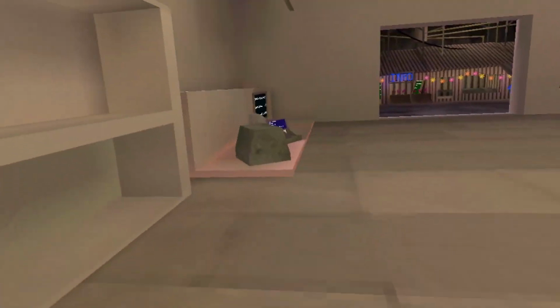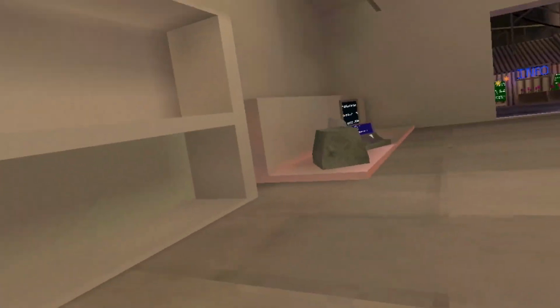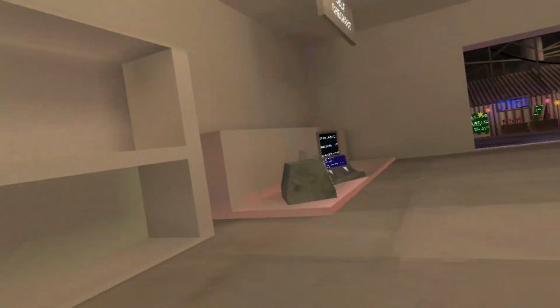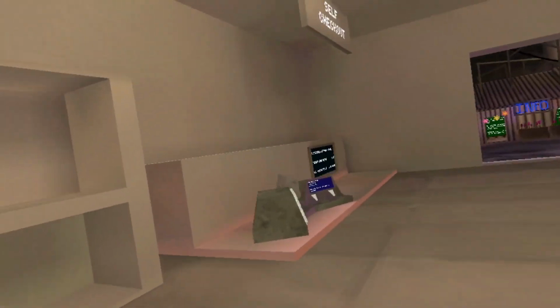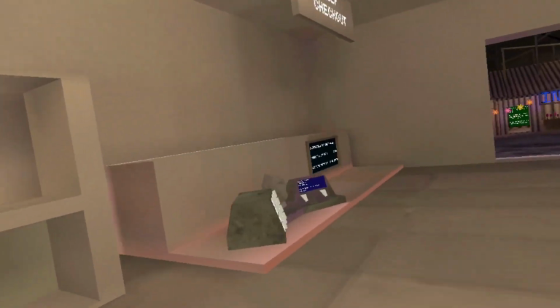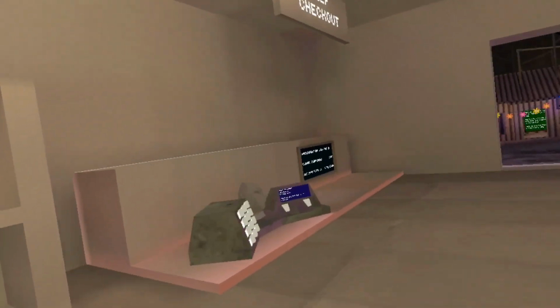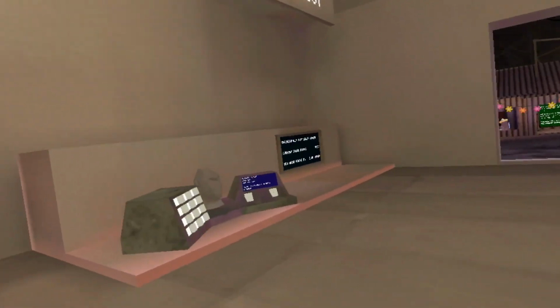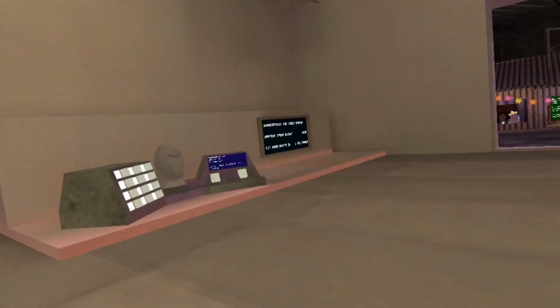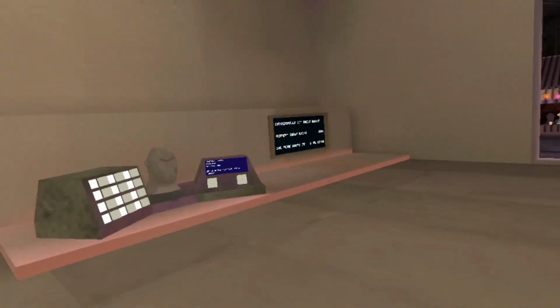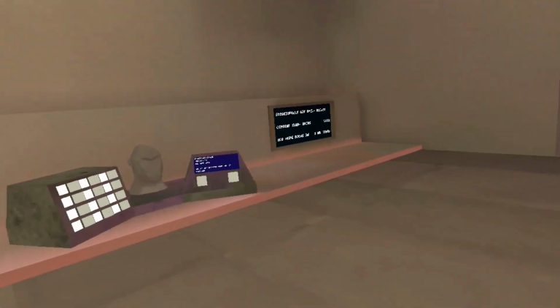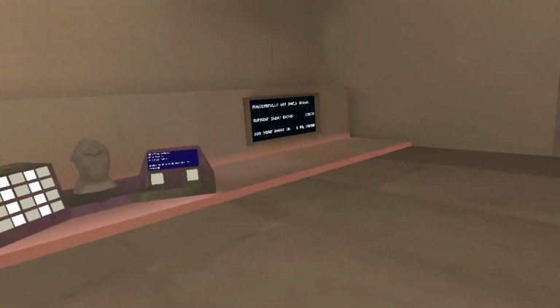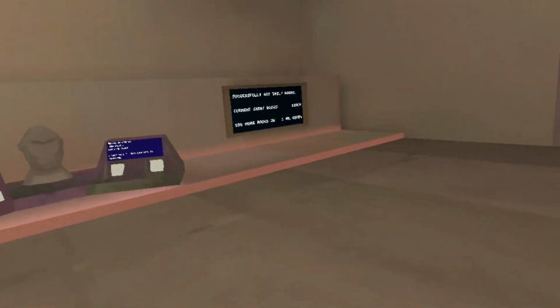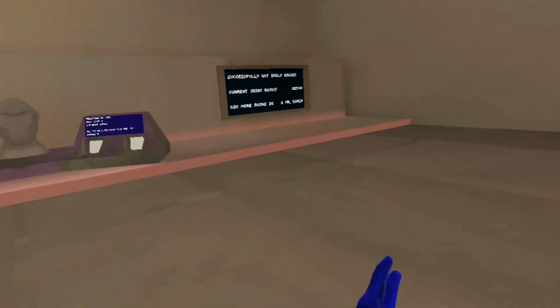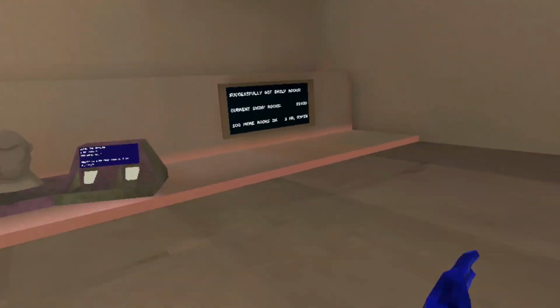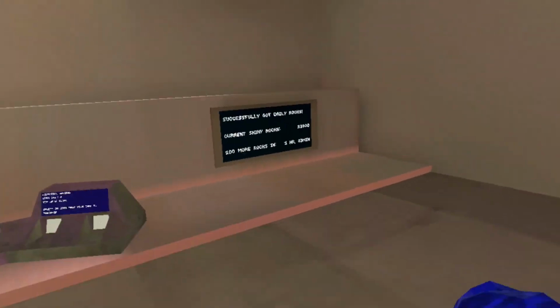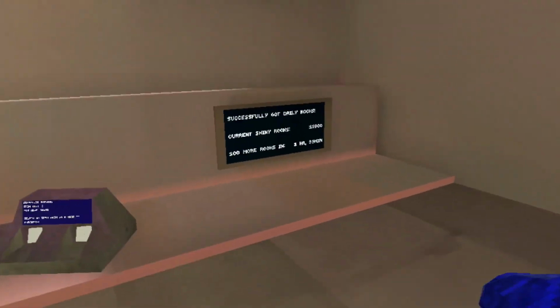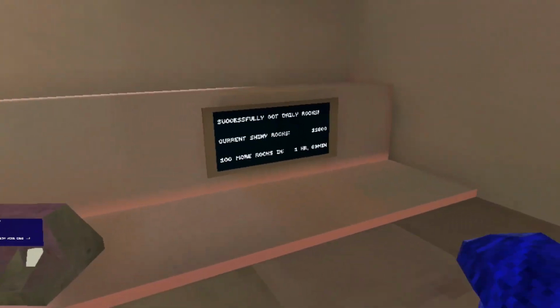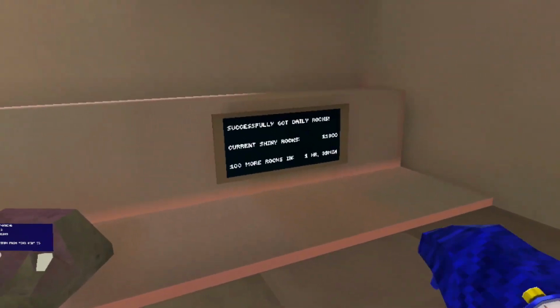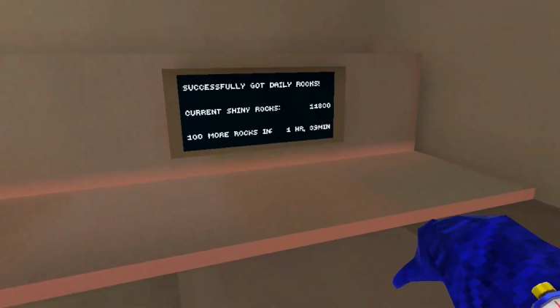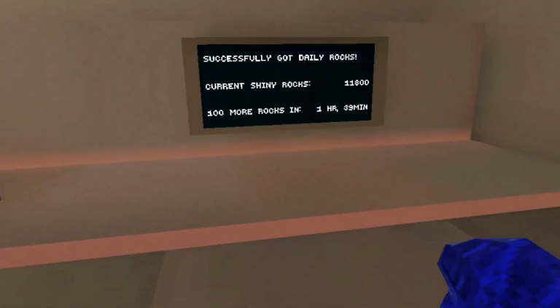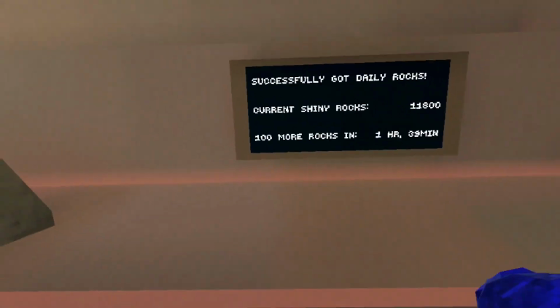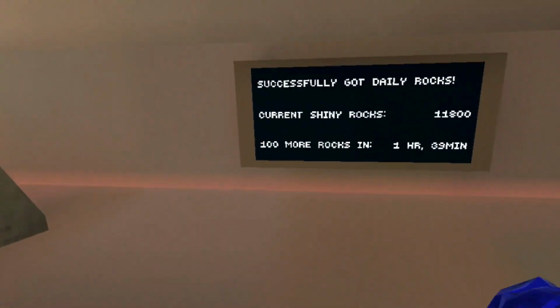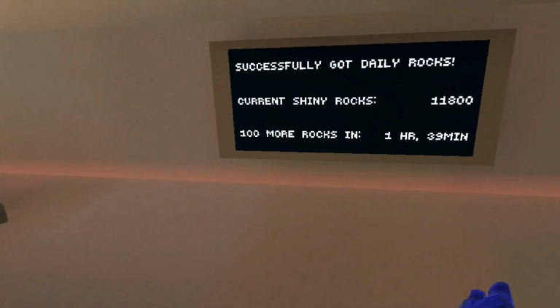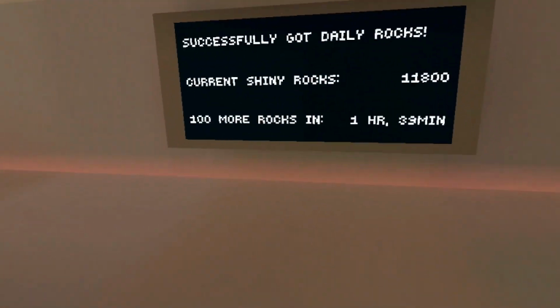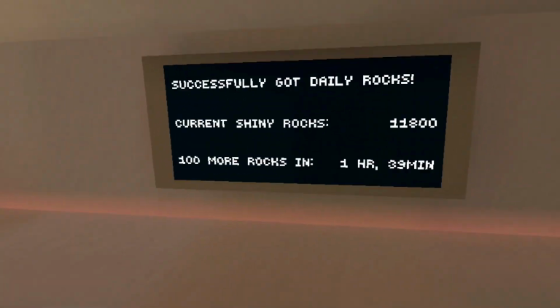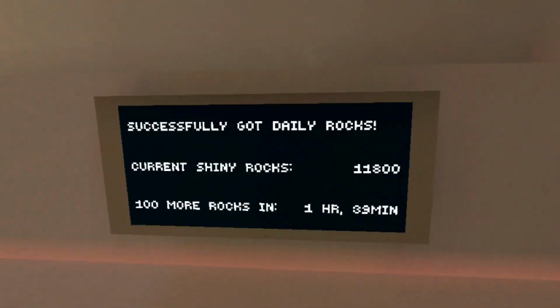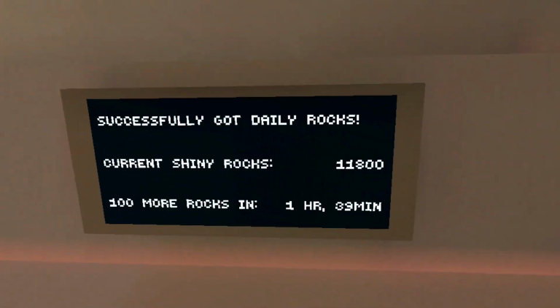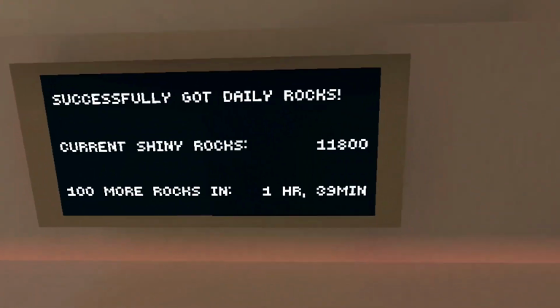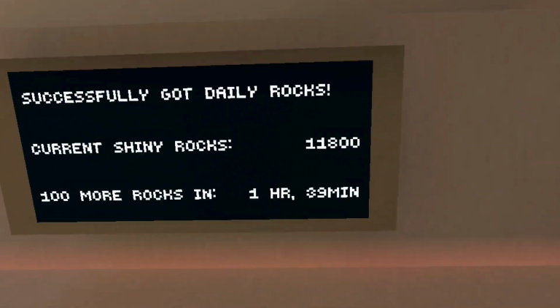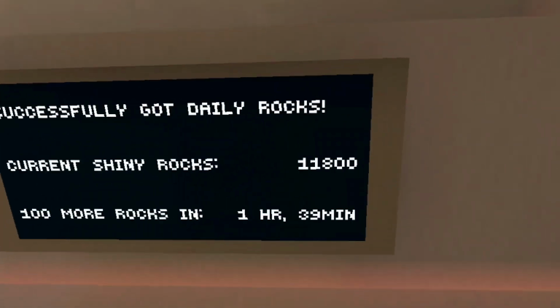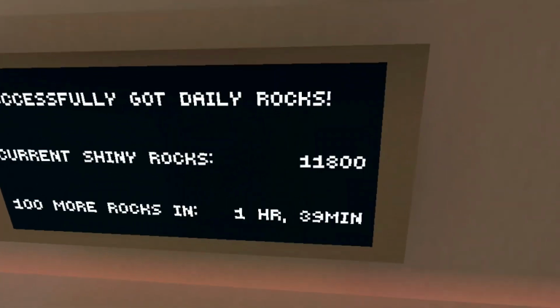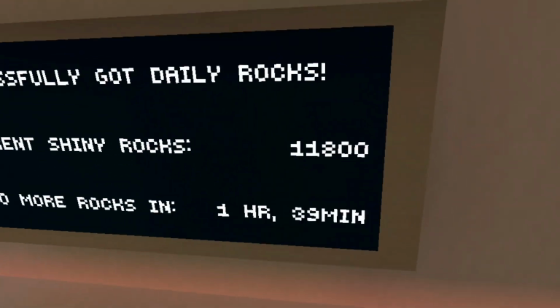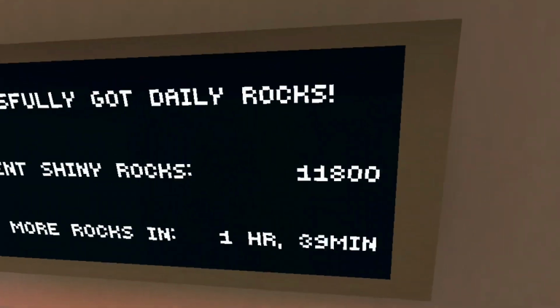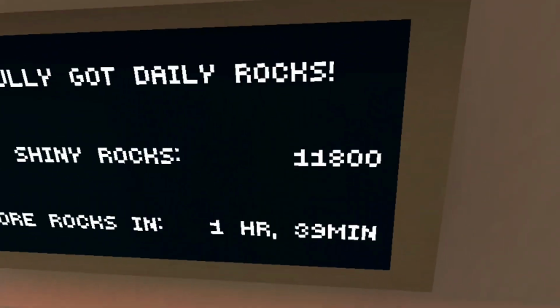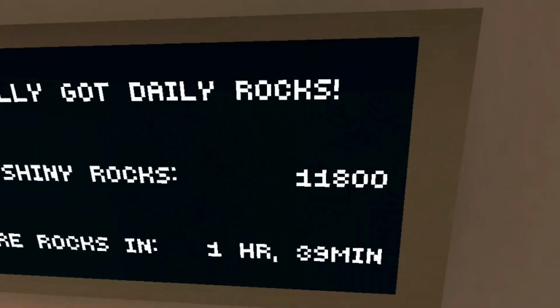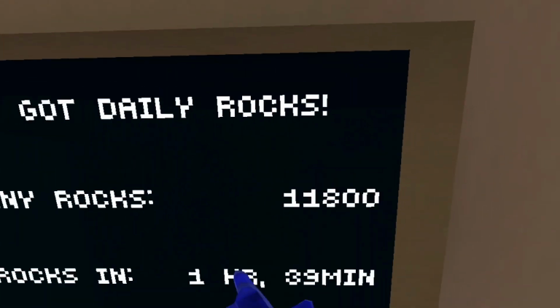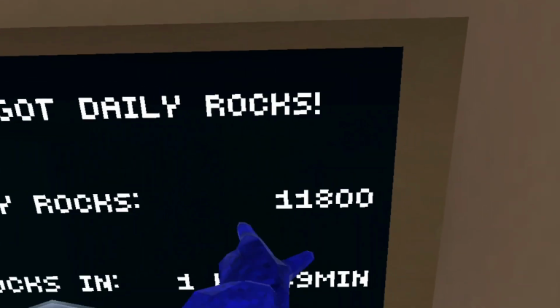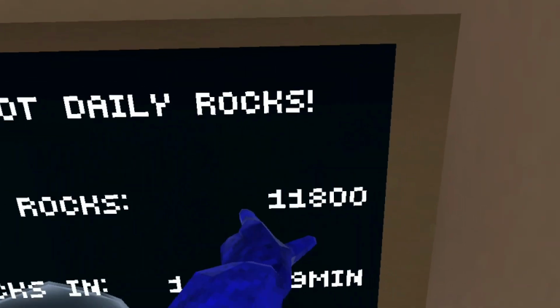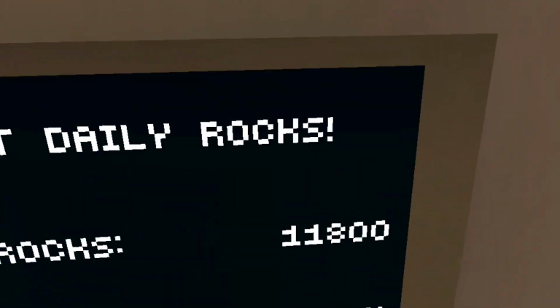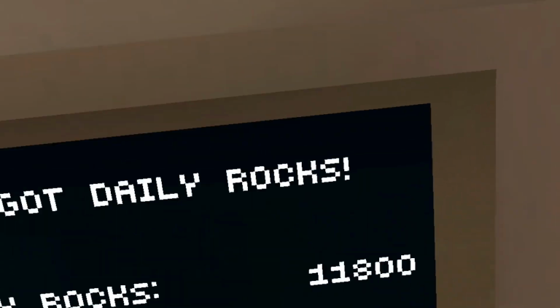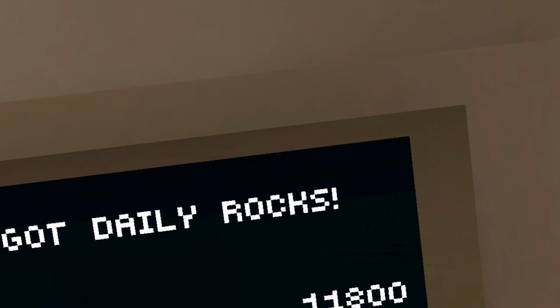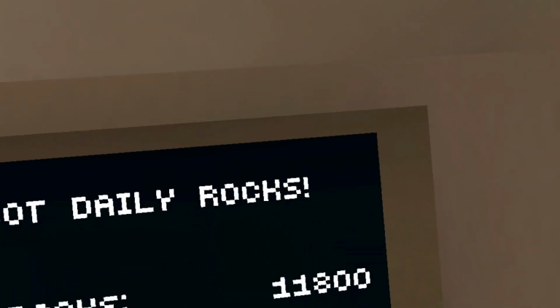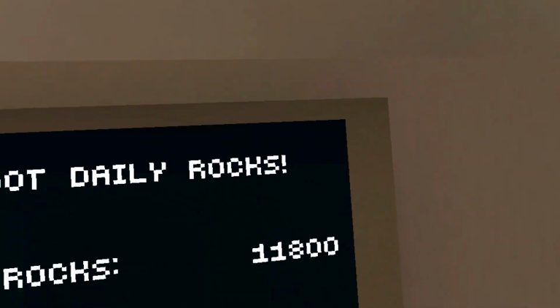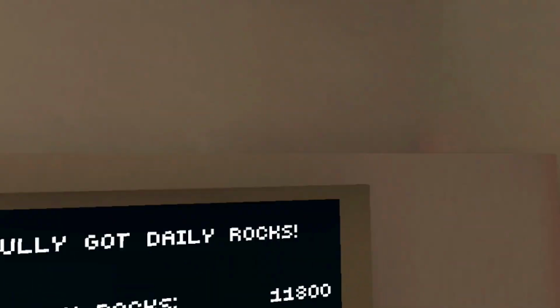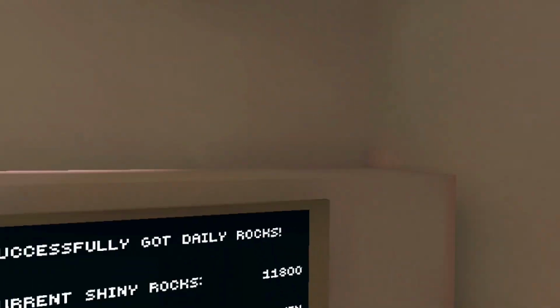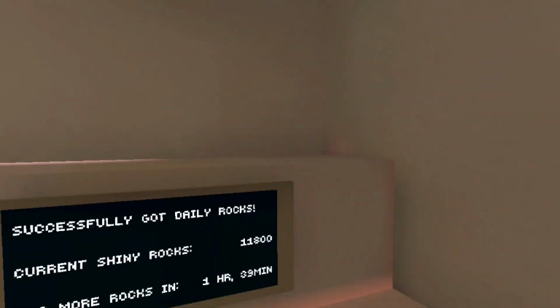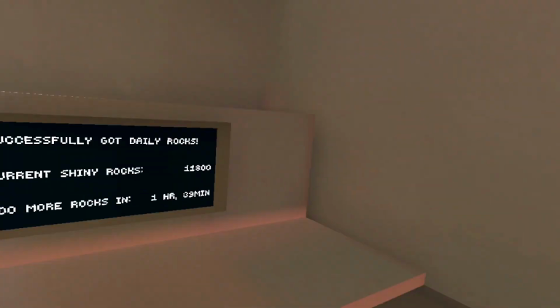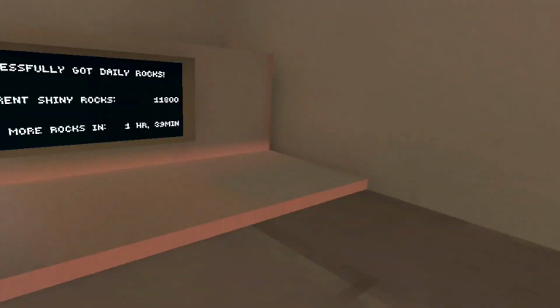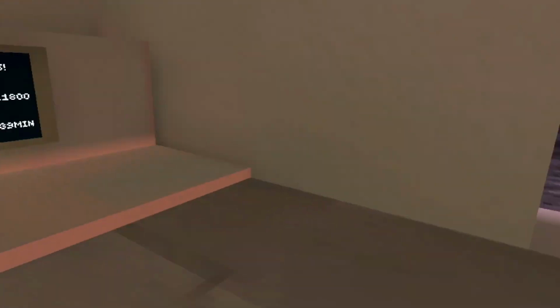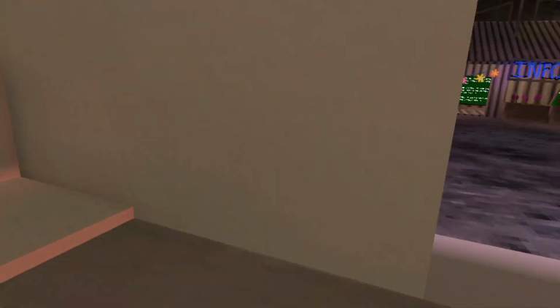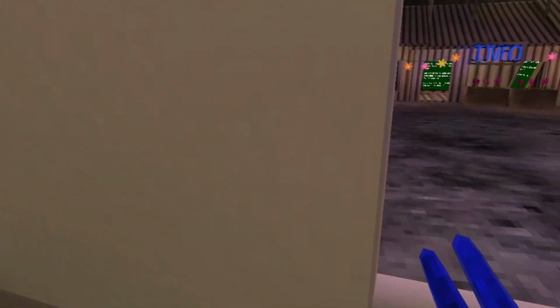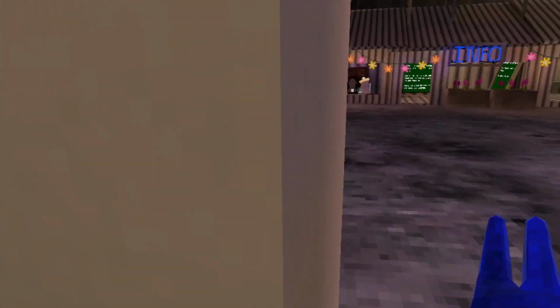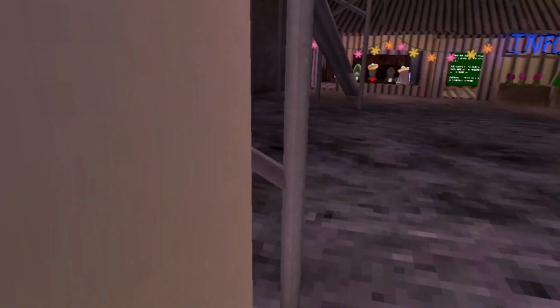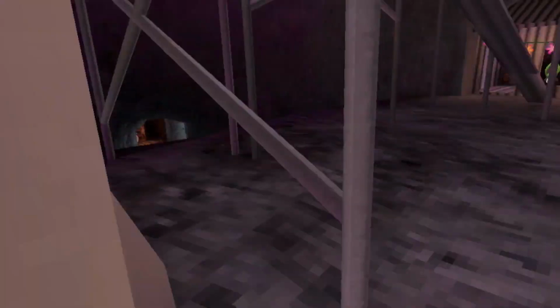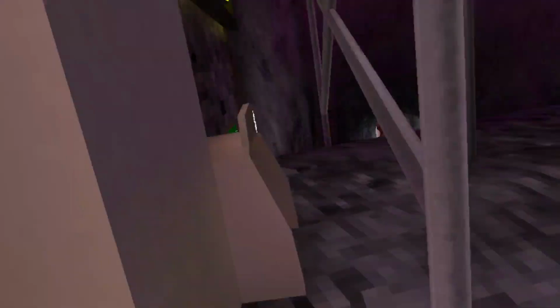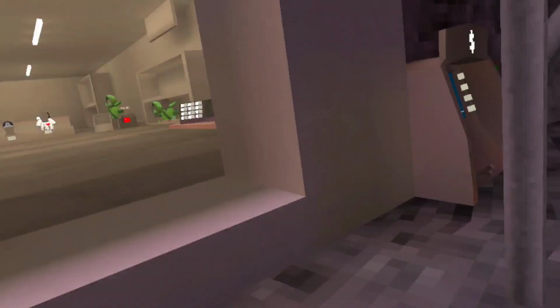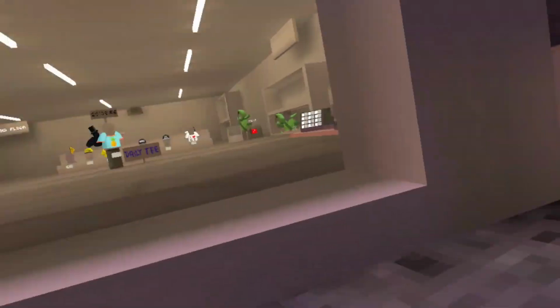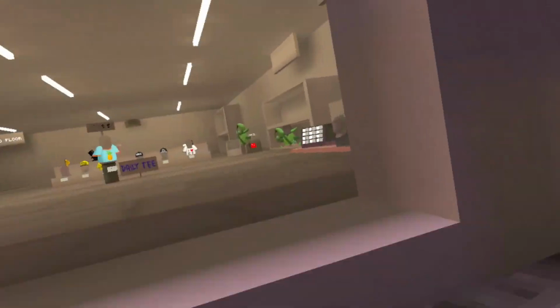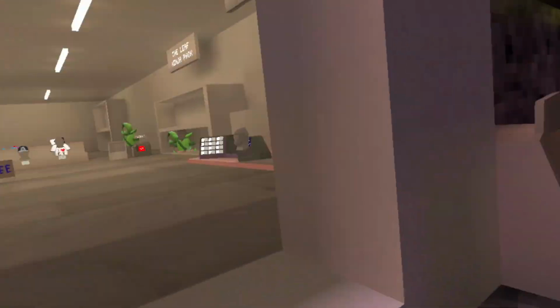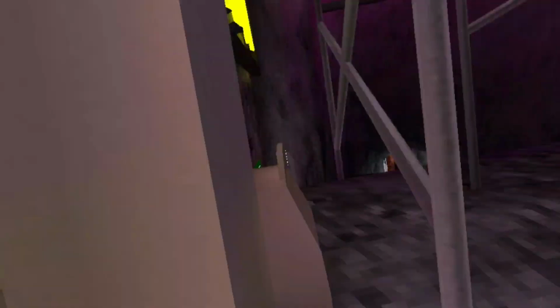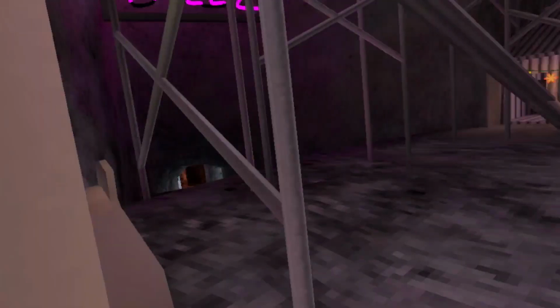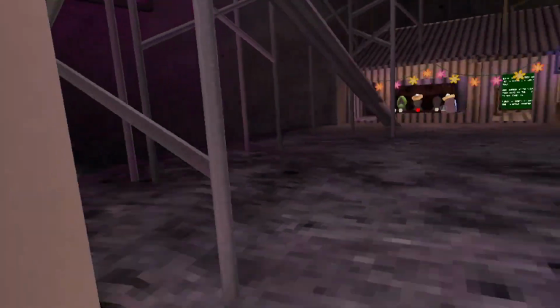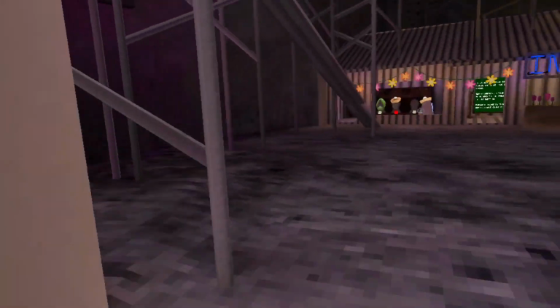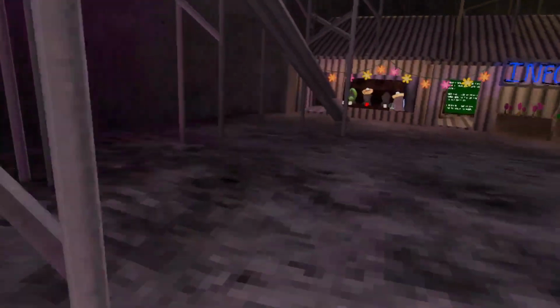I bought it. I now have 11,800 shiny rocks.